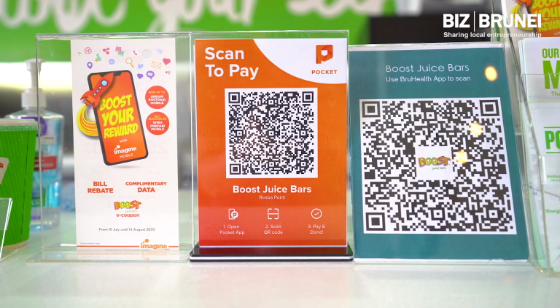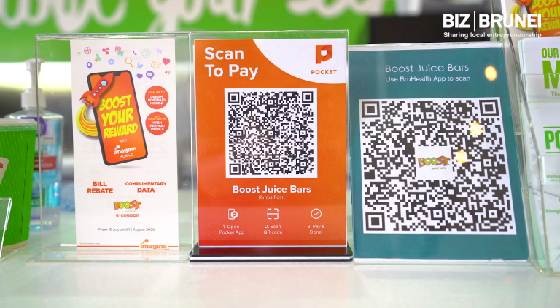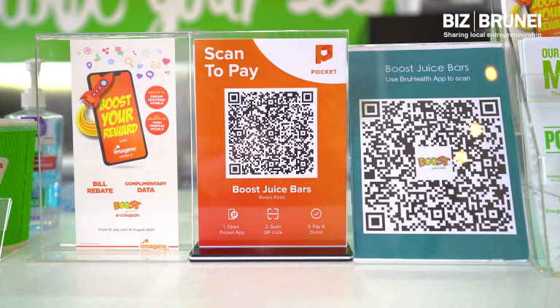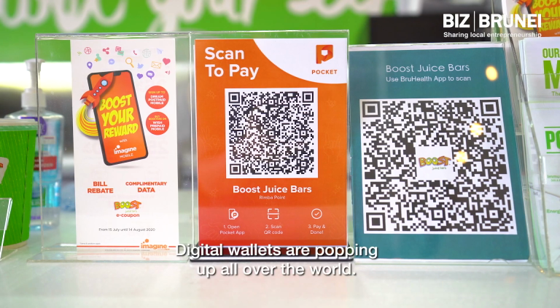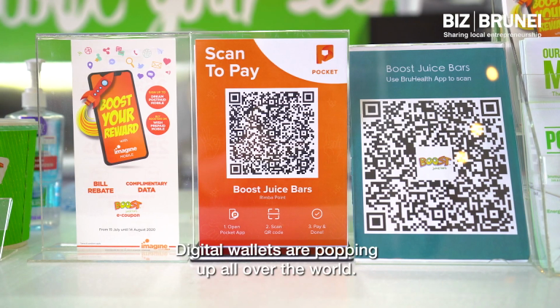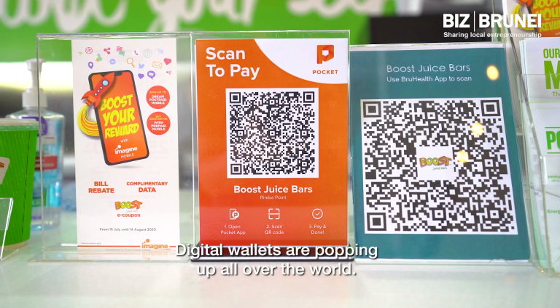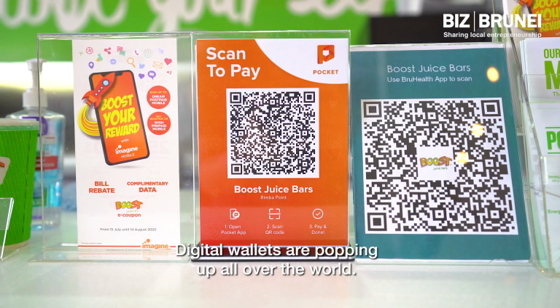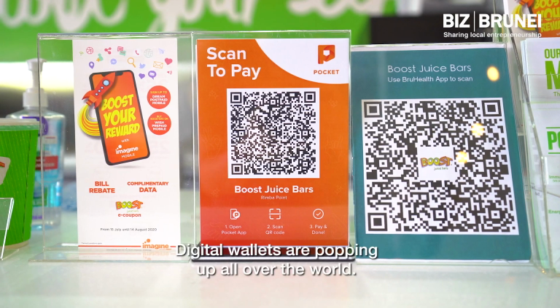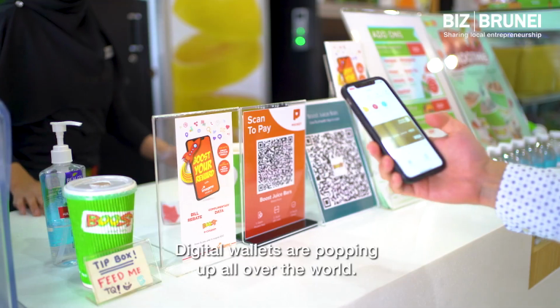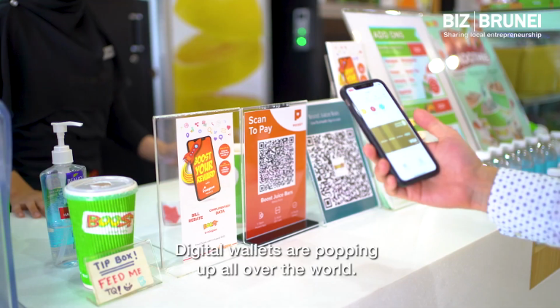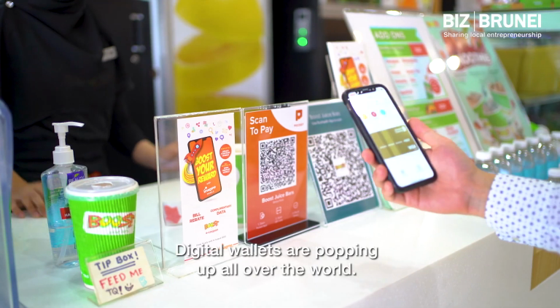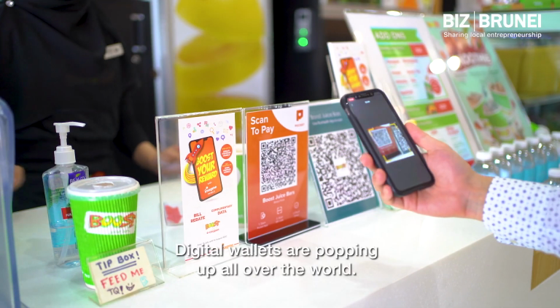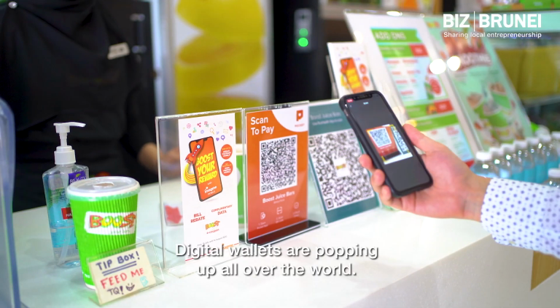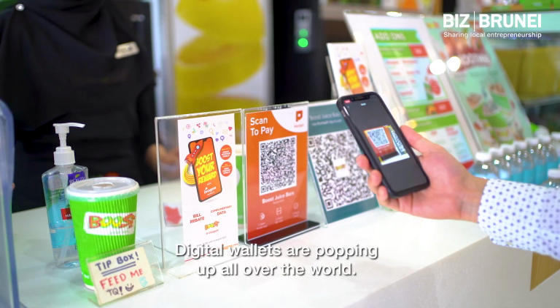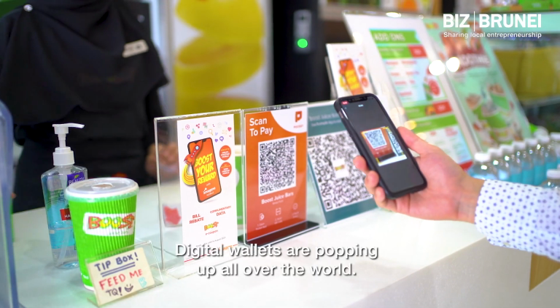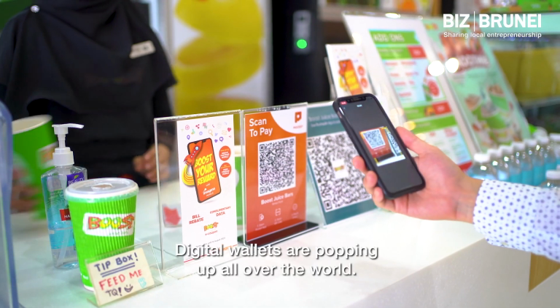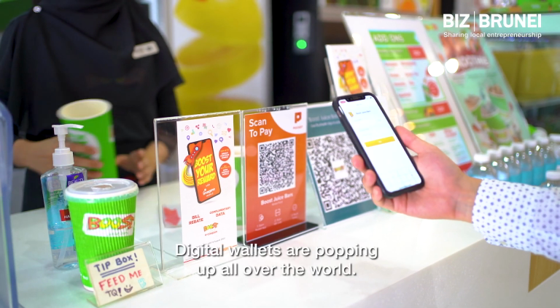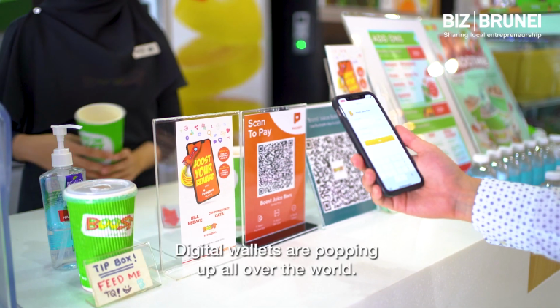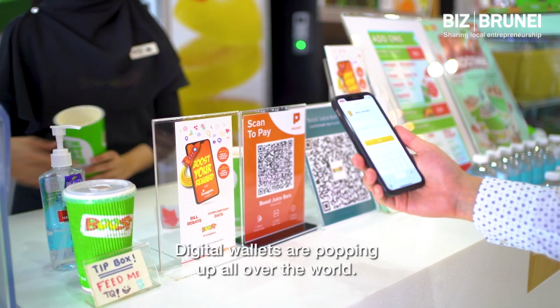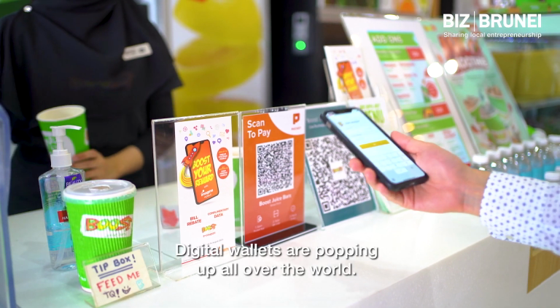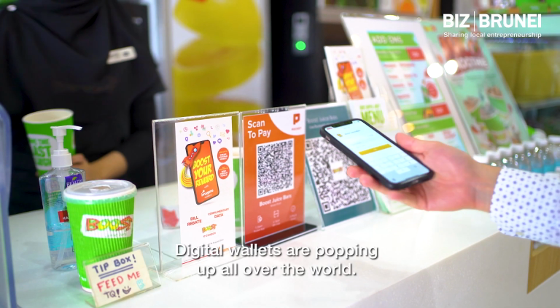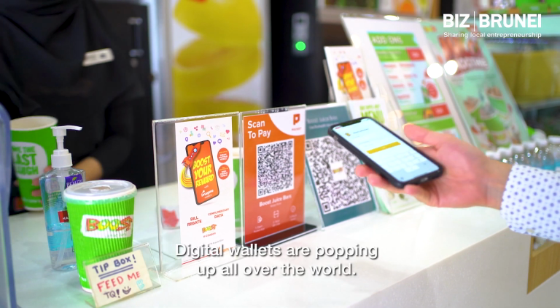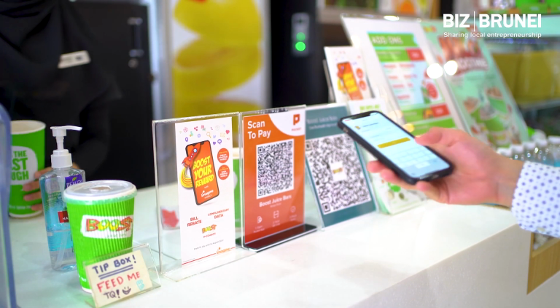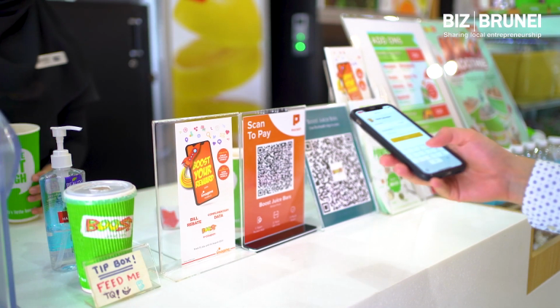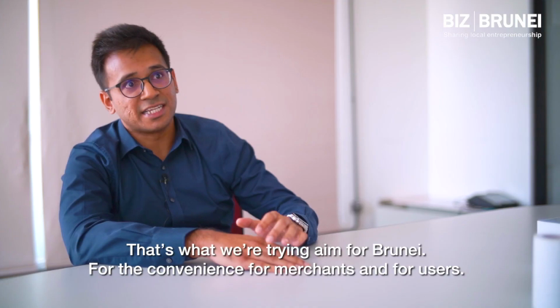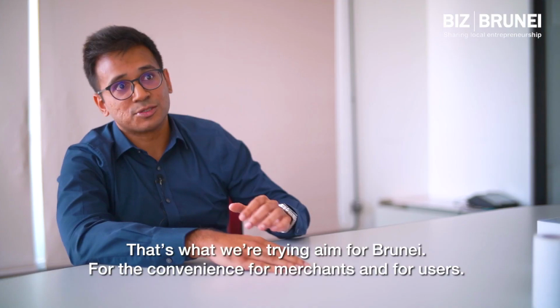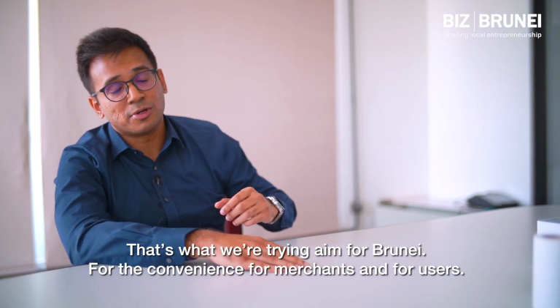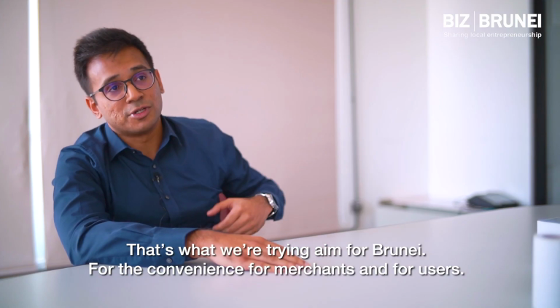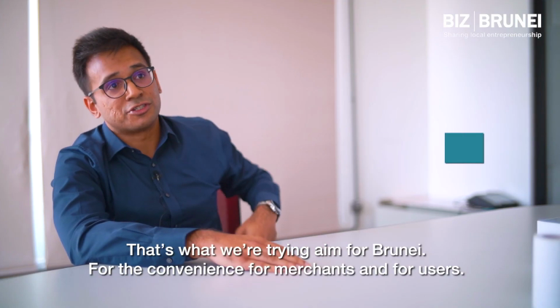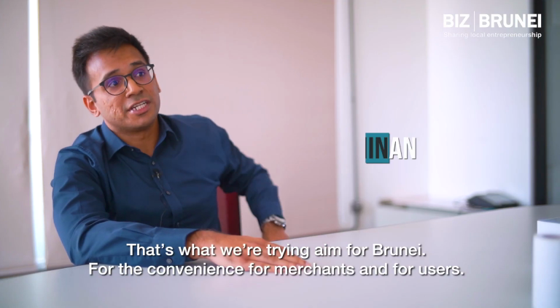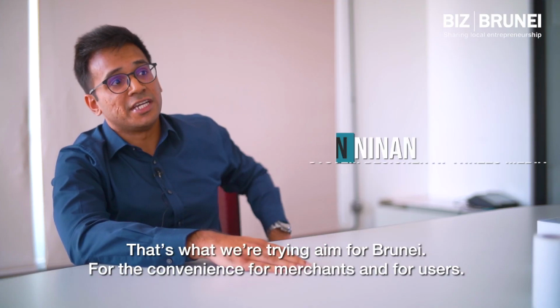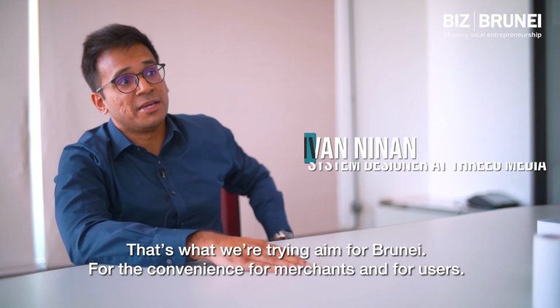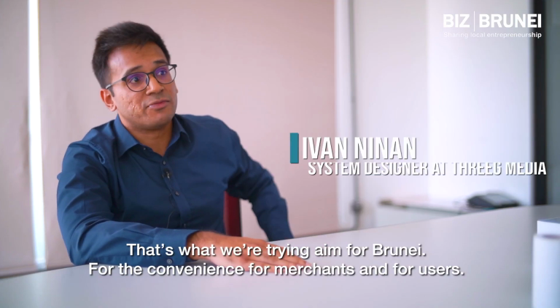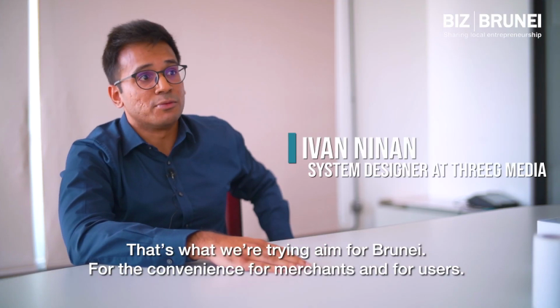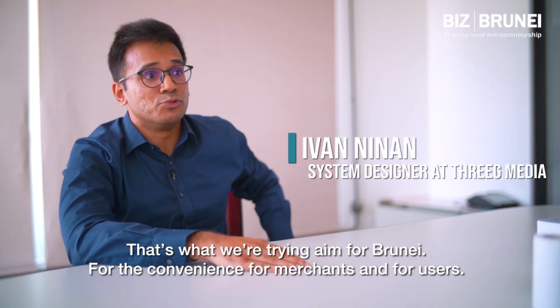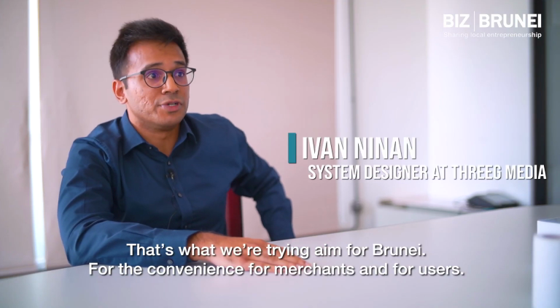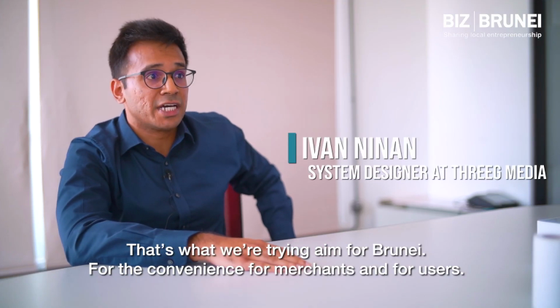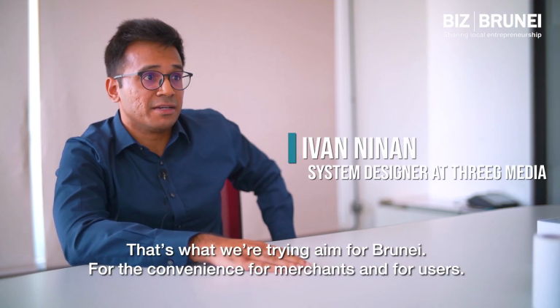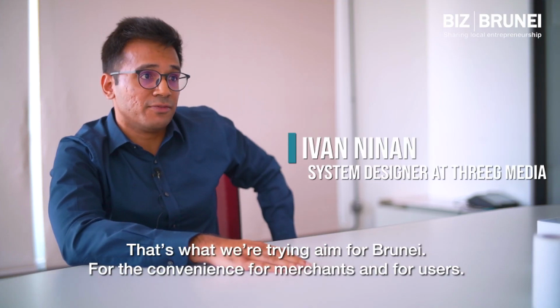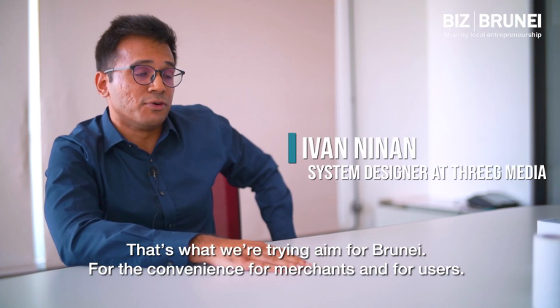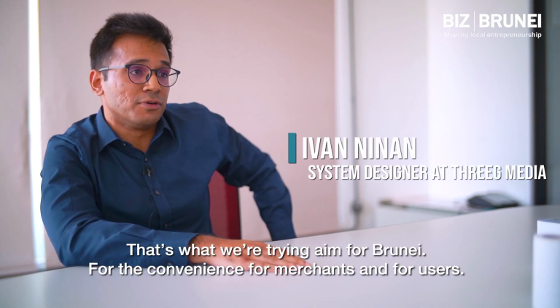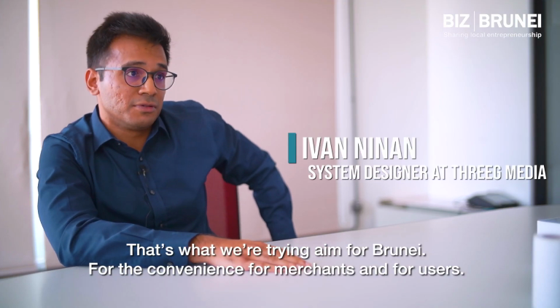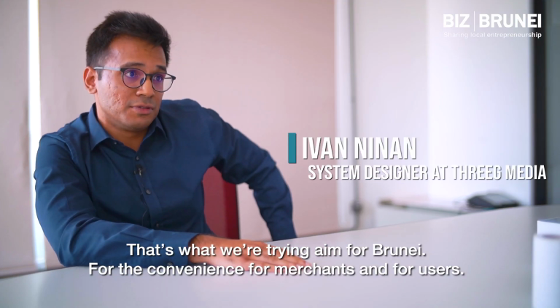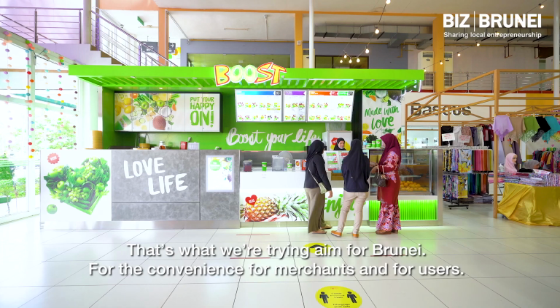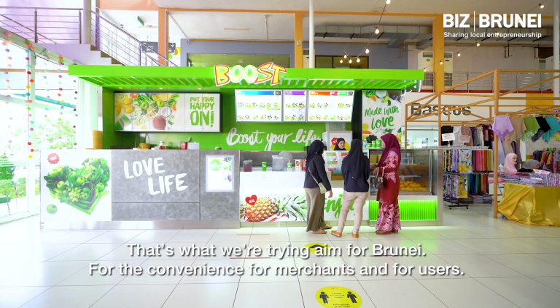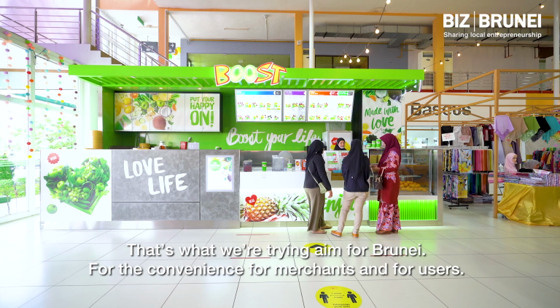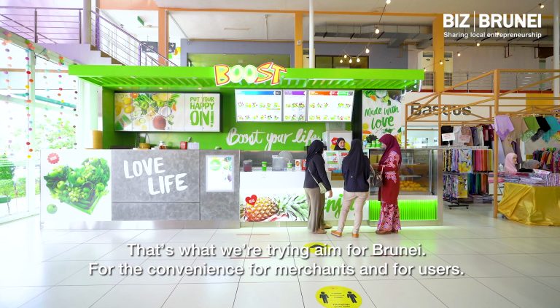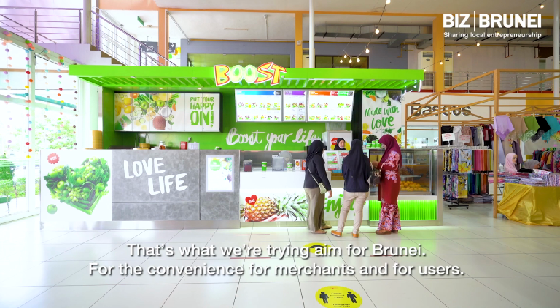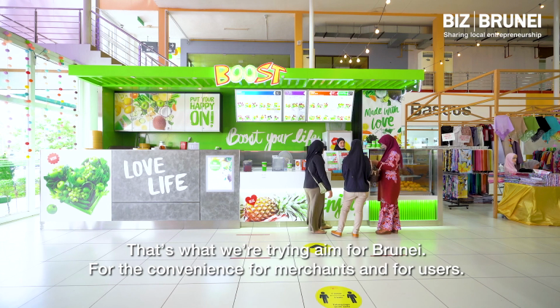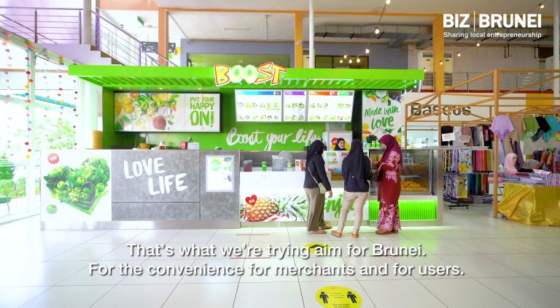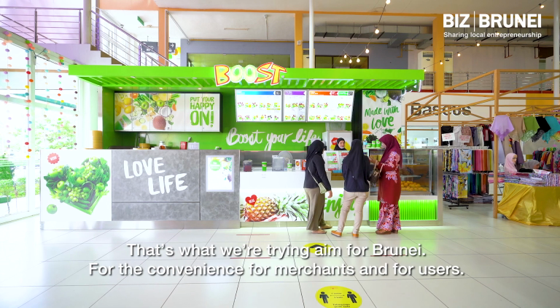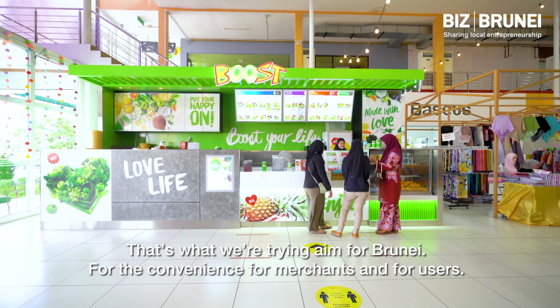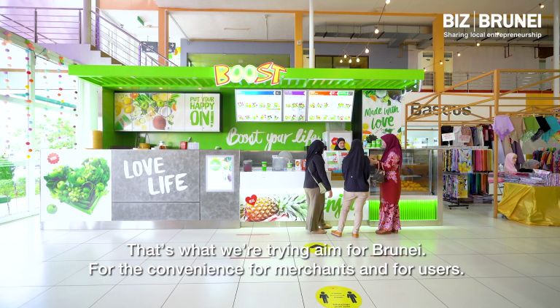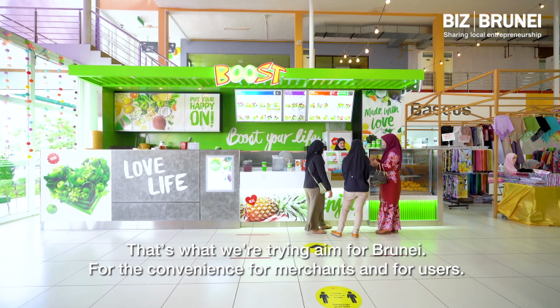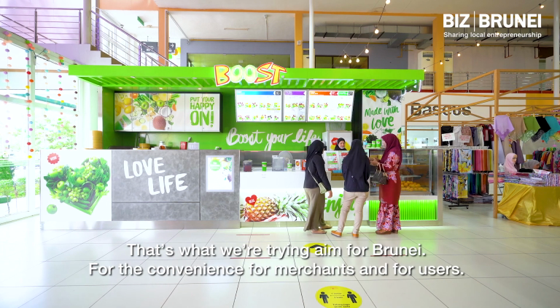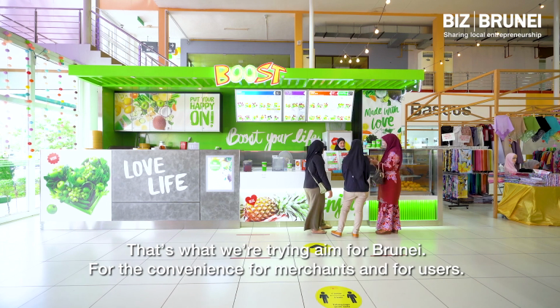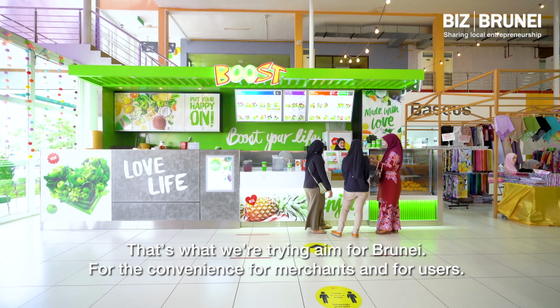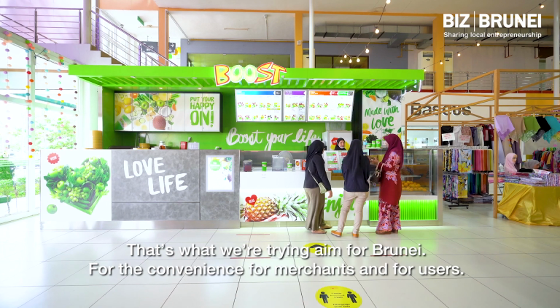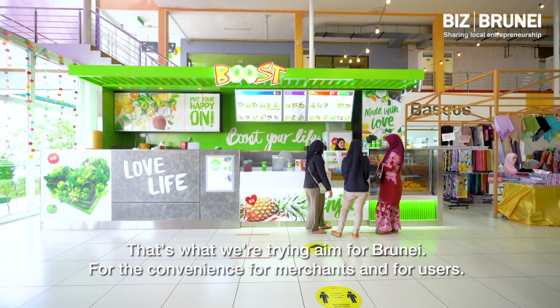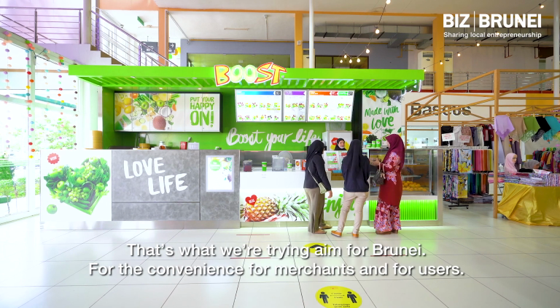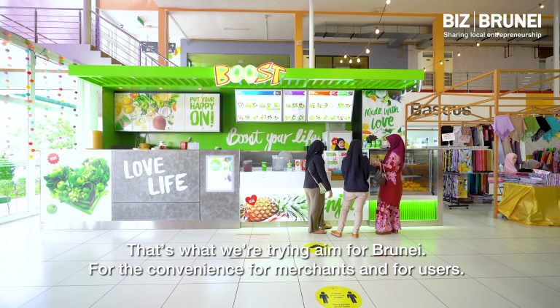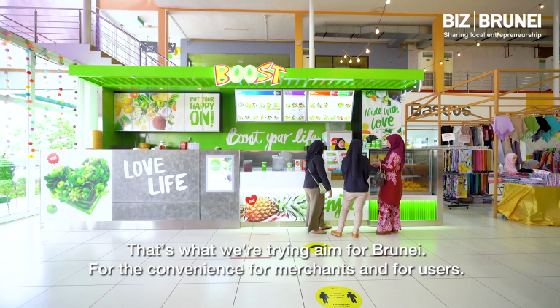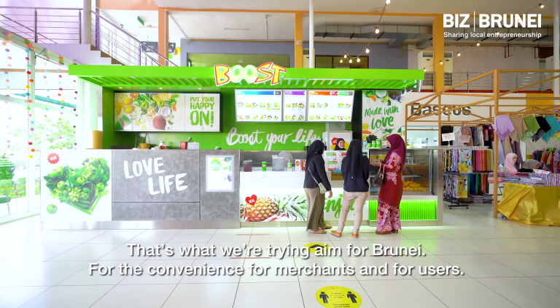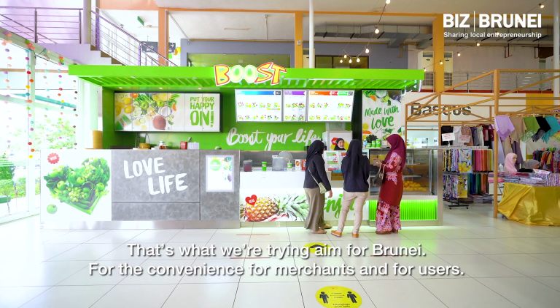Digital wallets are popping up all over the world. That's what we're trying to aim for Brunei, for the convenience for merchants and for users.